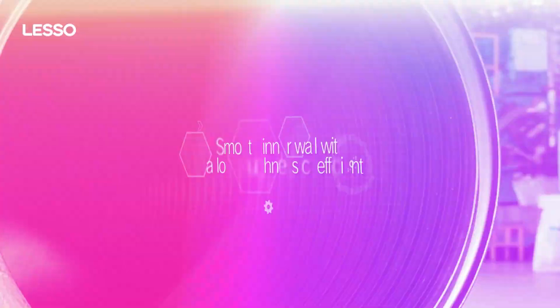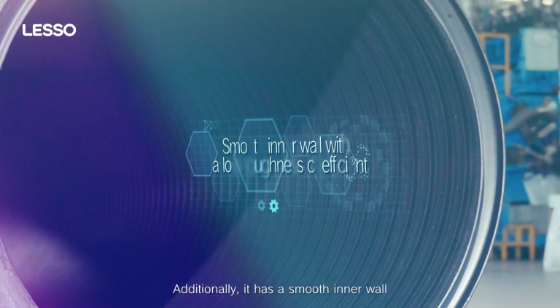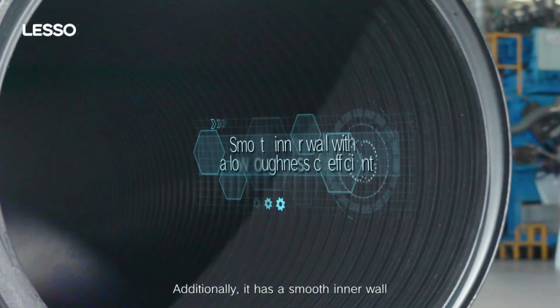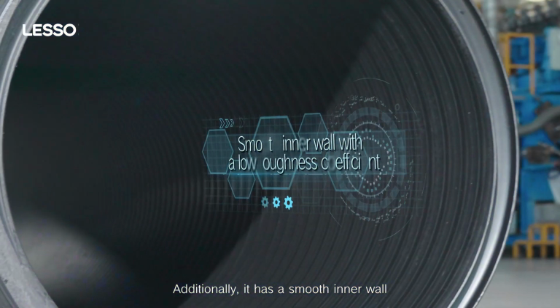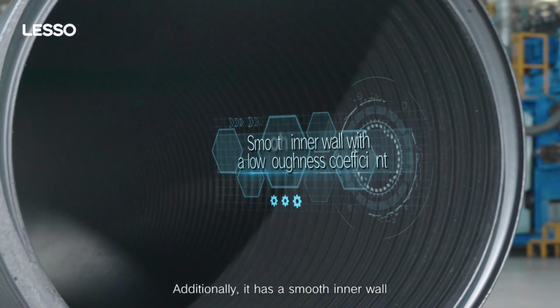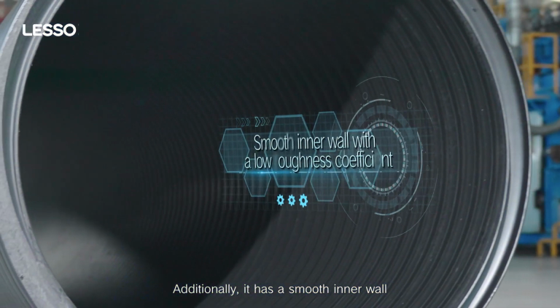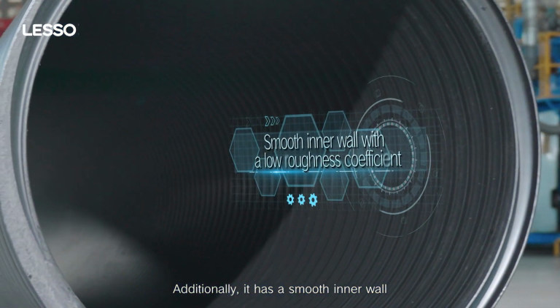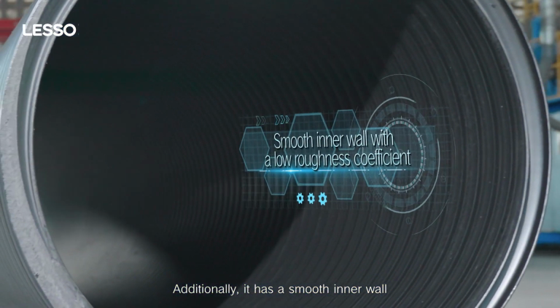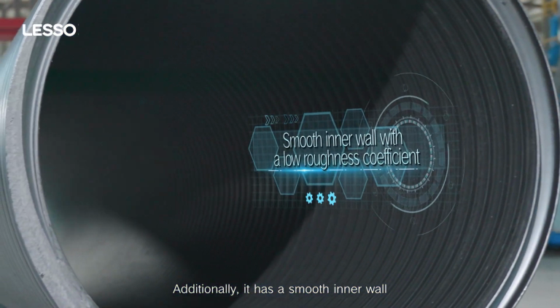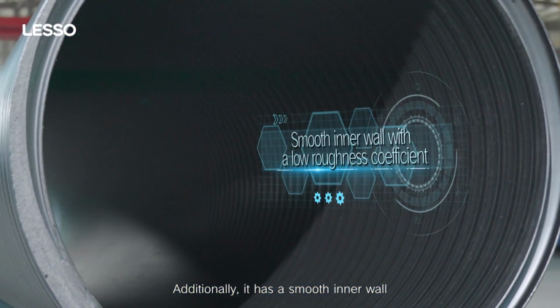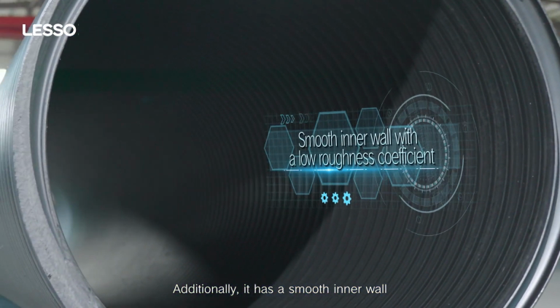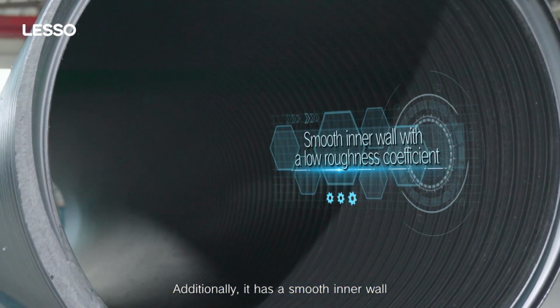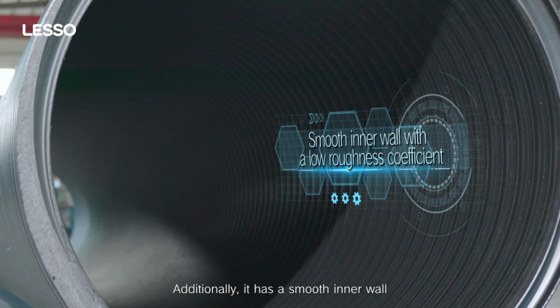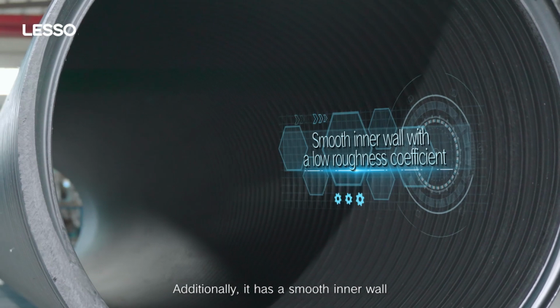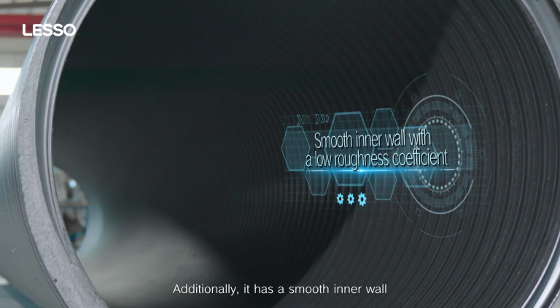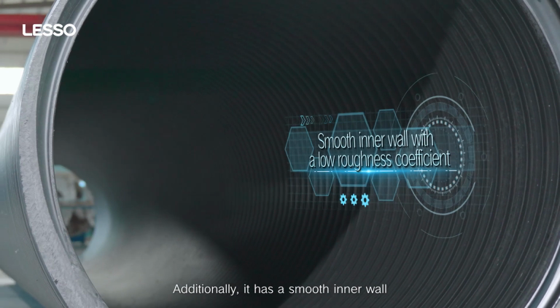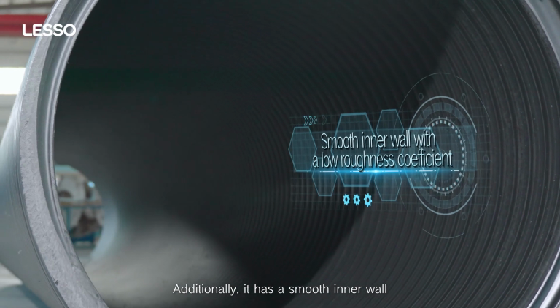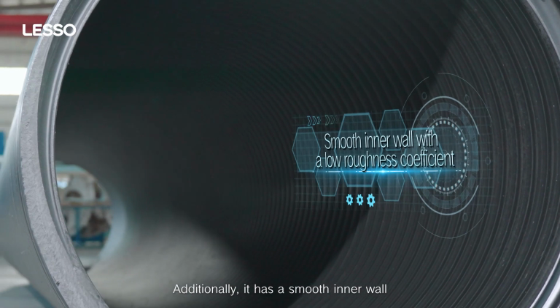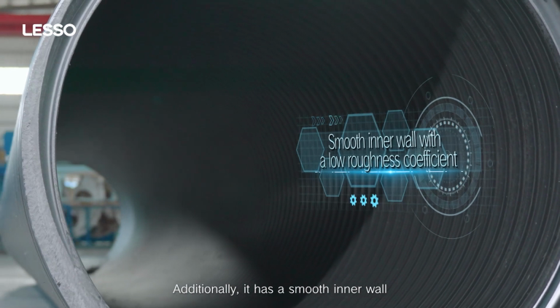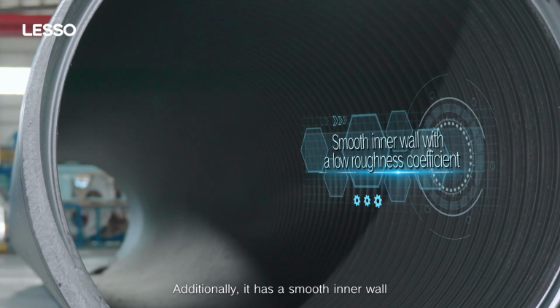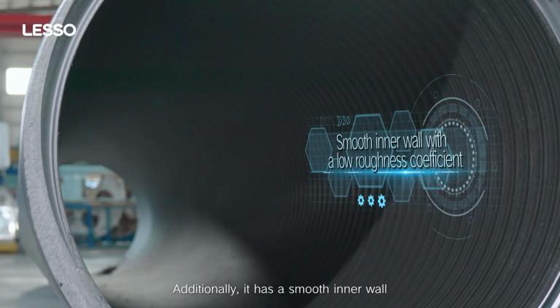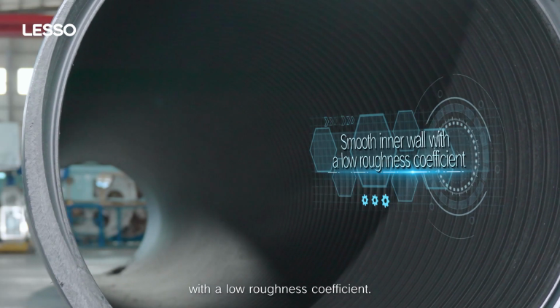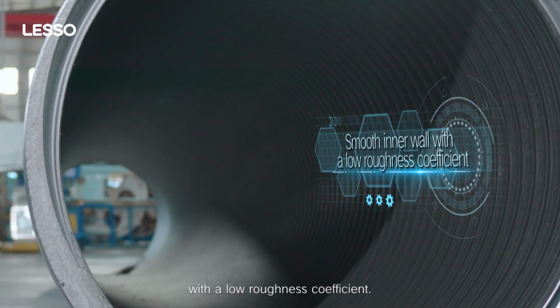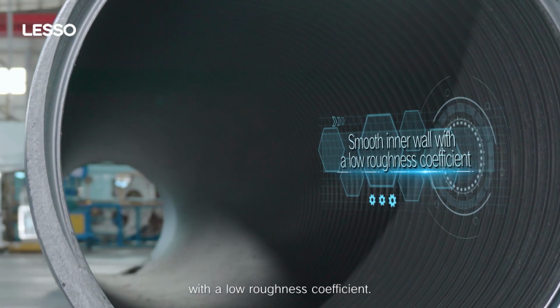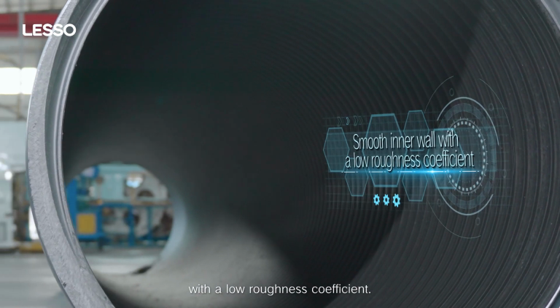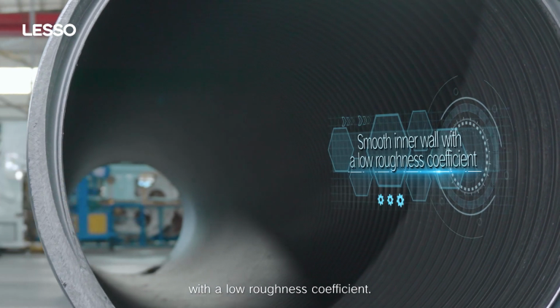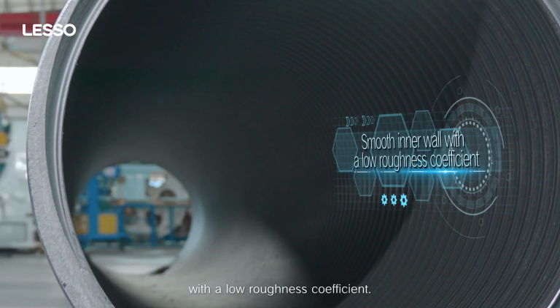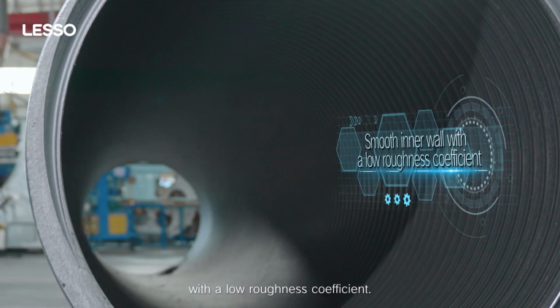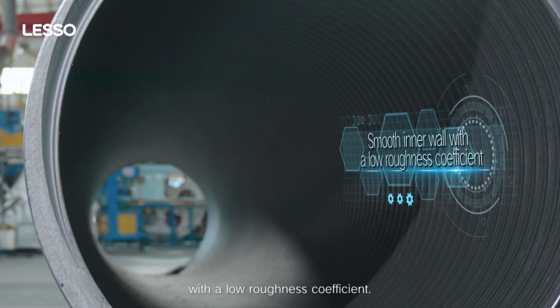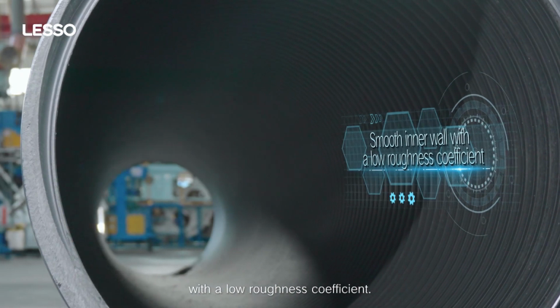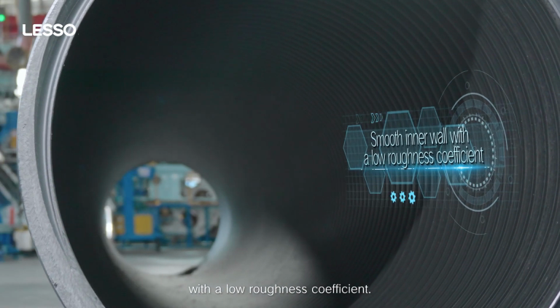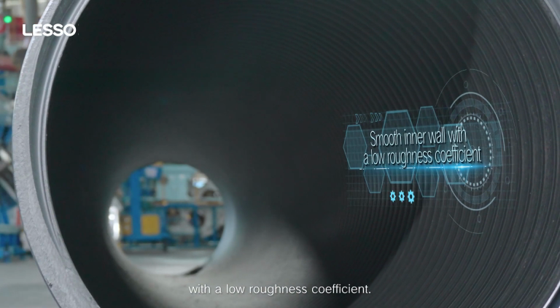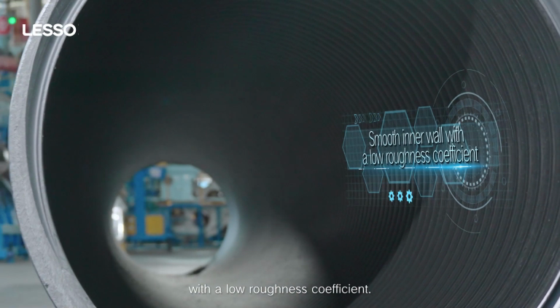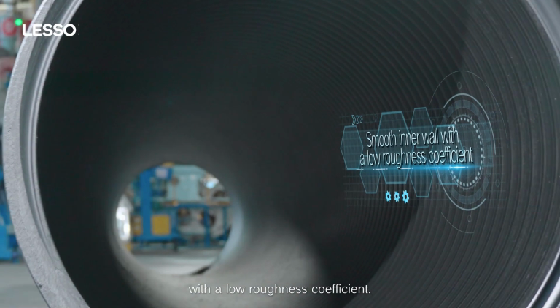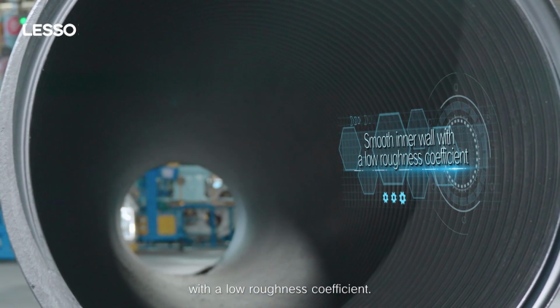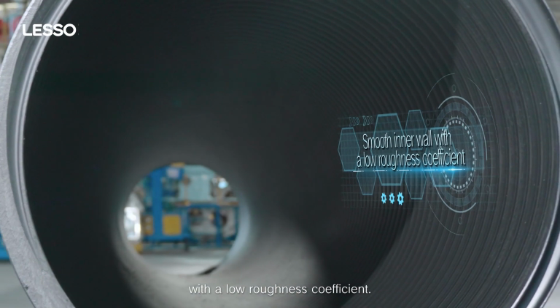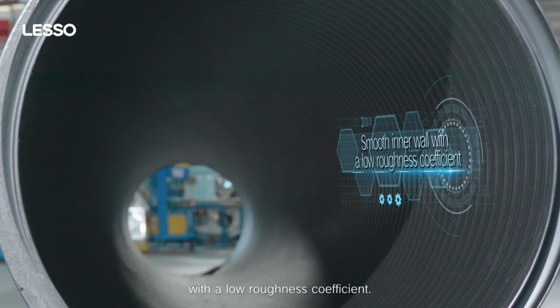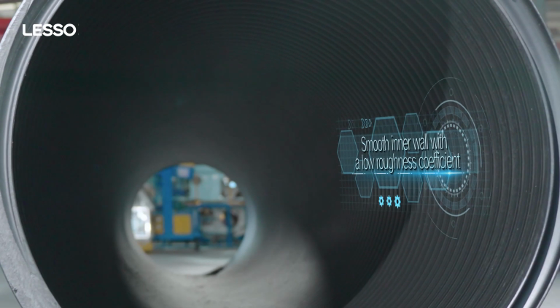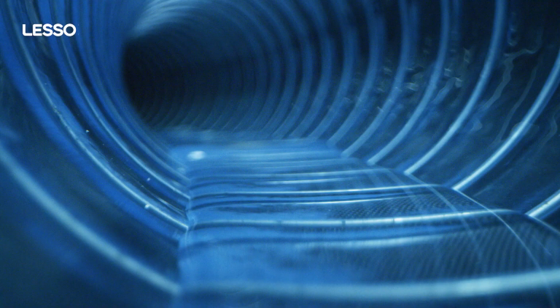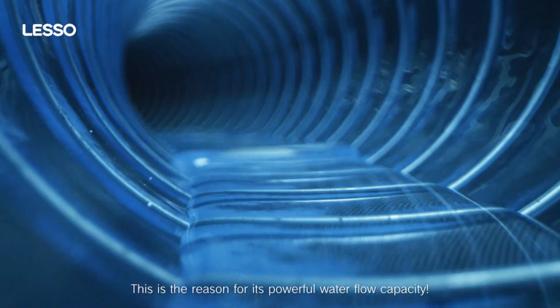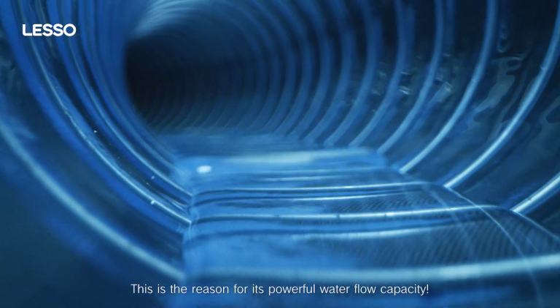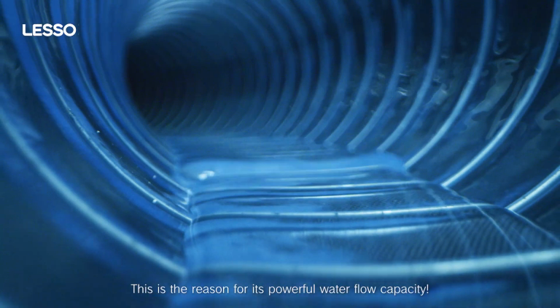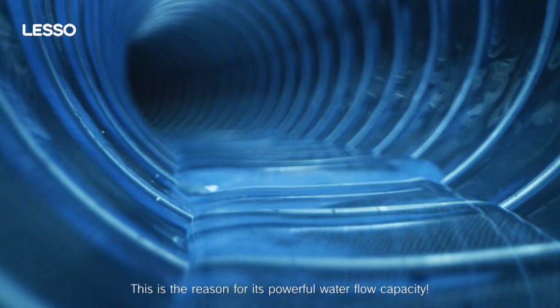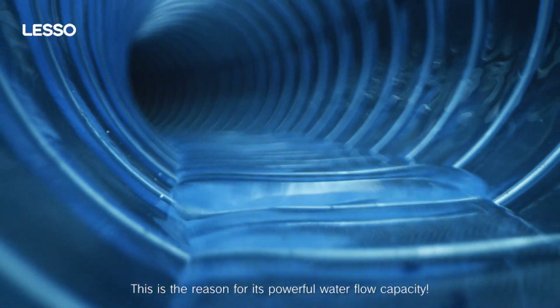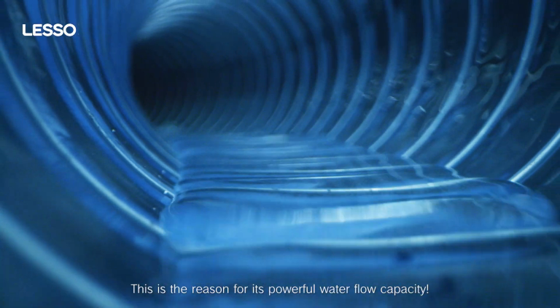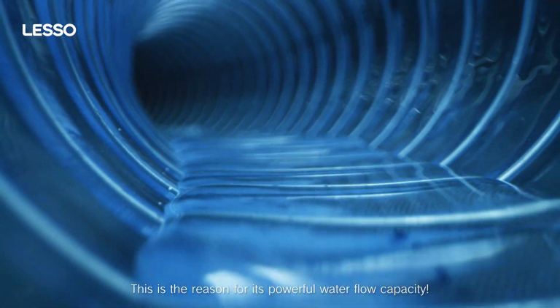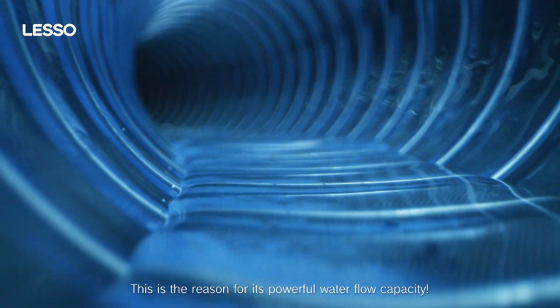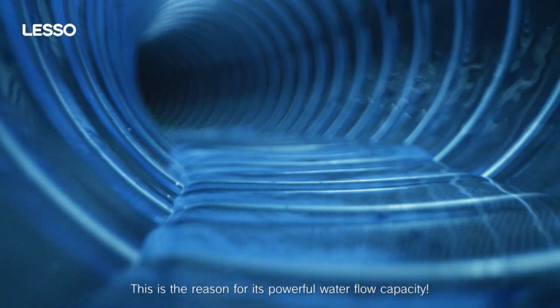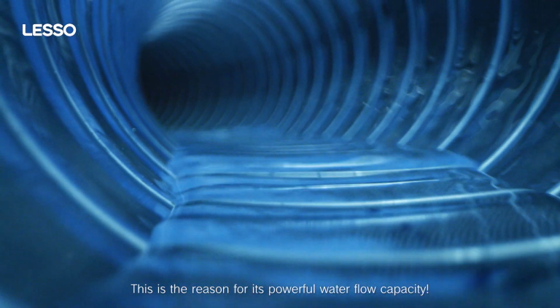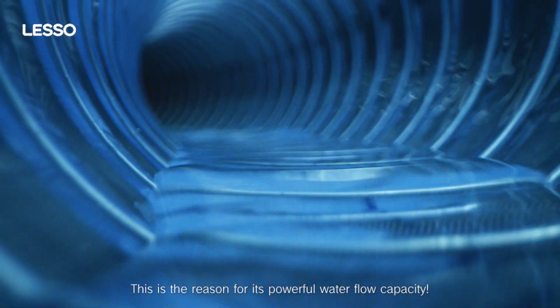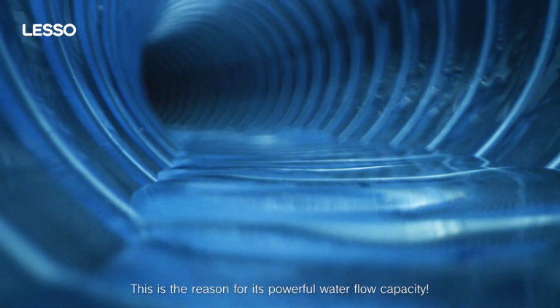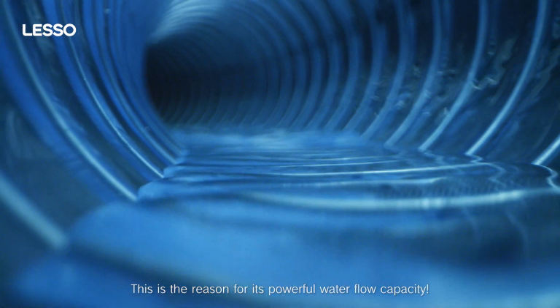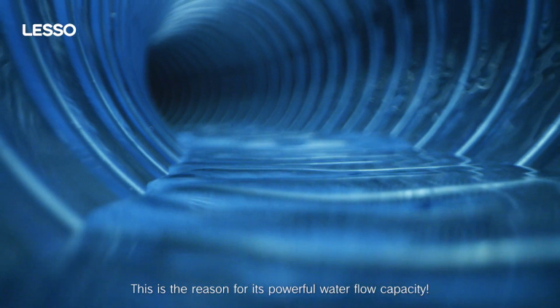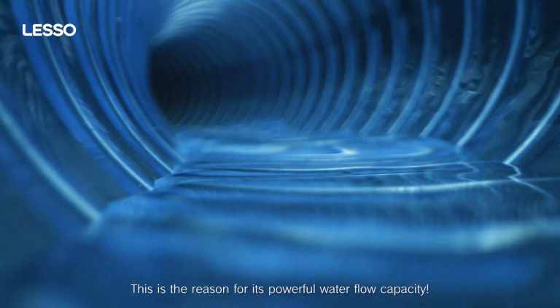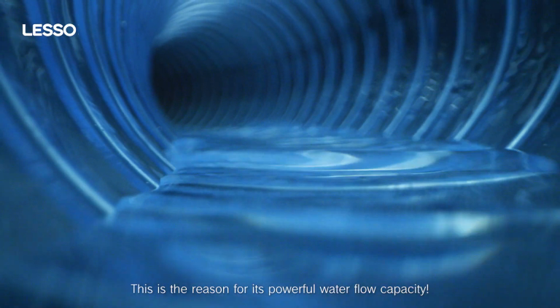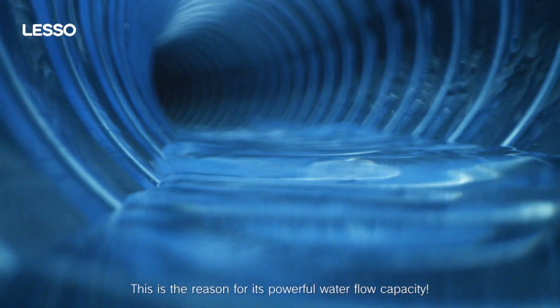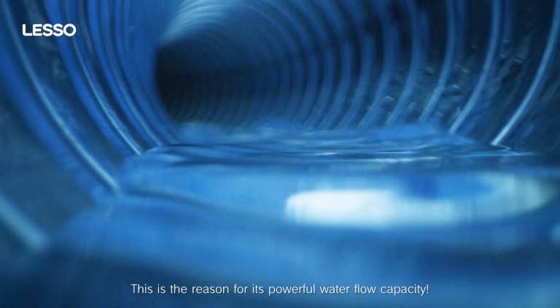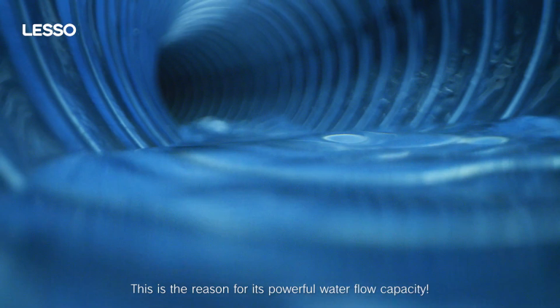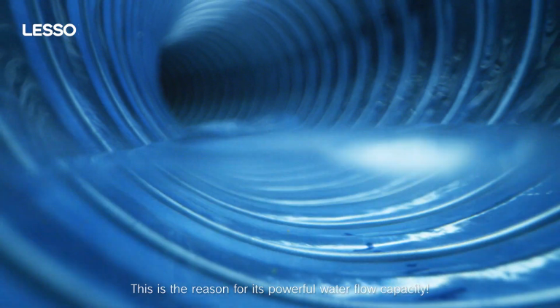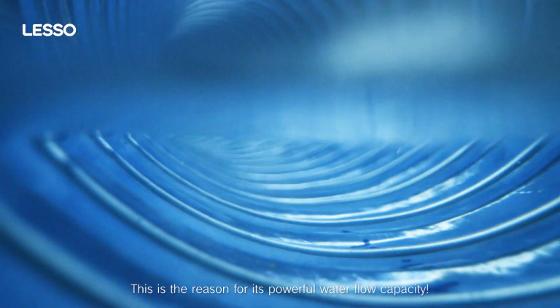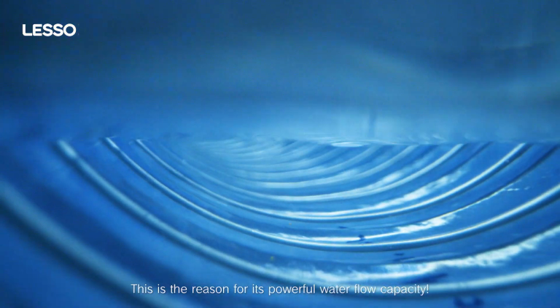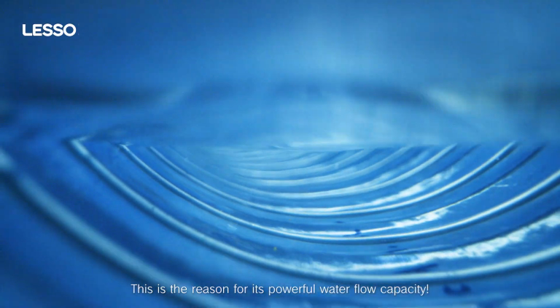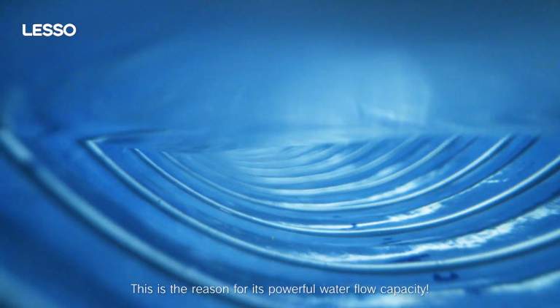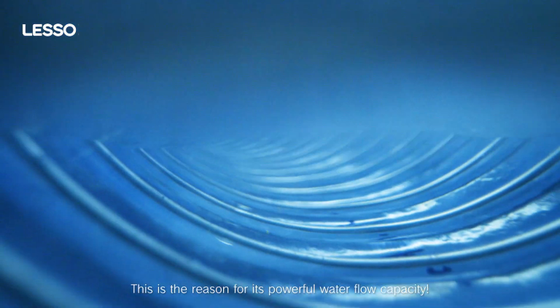Additionally, it has a smooth inner wall with a low roughness coefficient, which is the reason for its powerful water flow capacity.